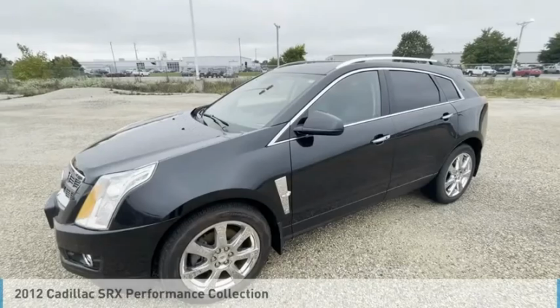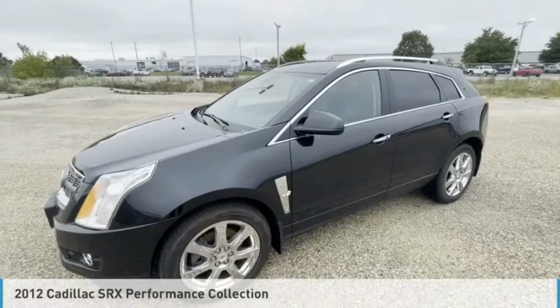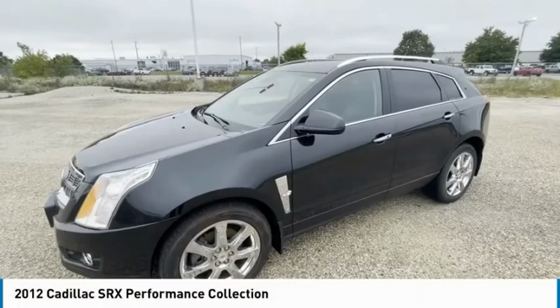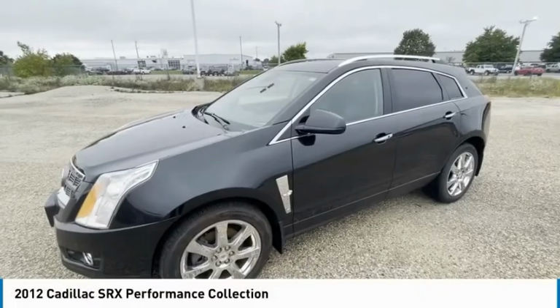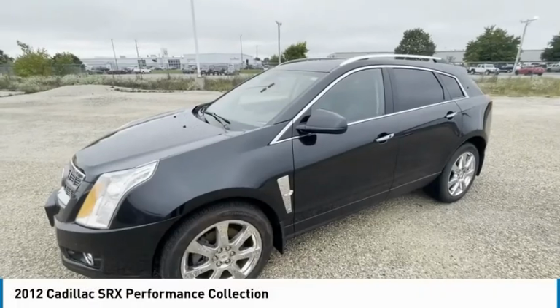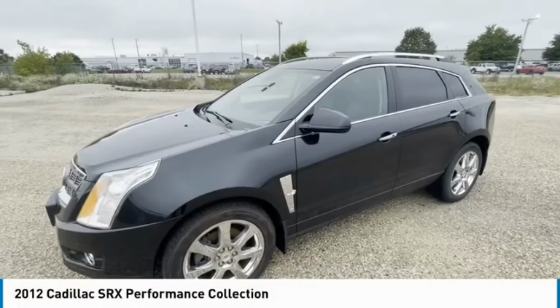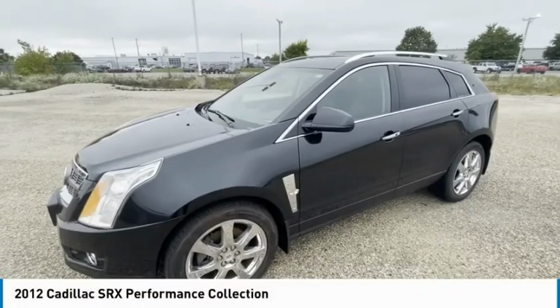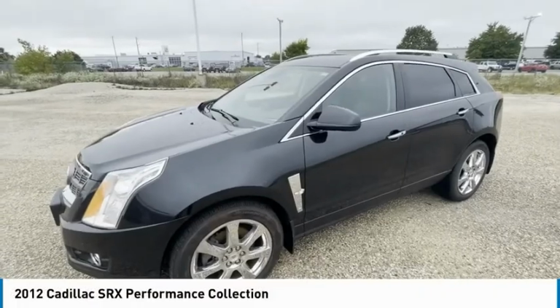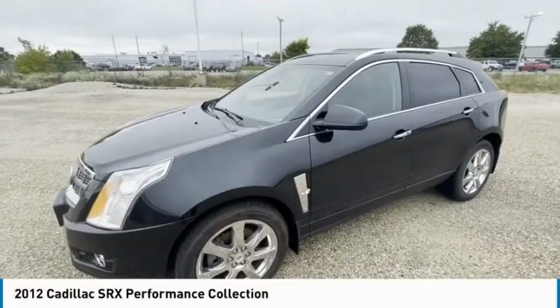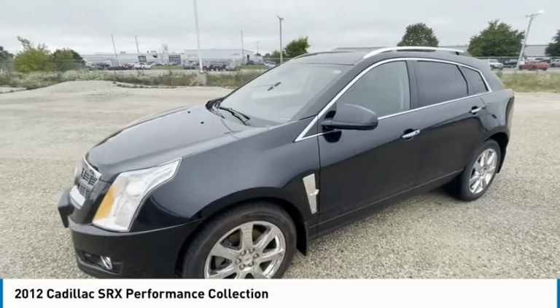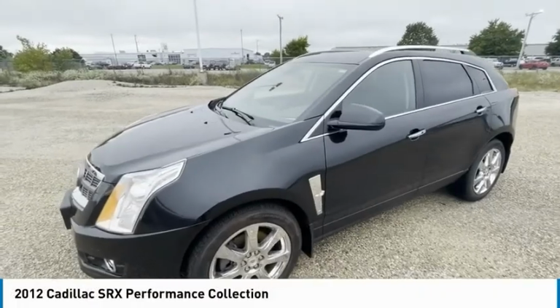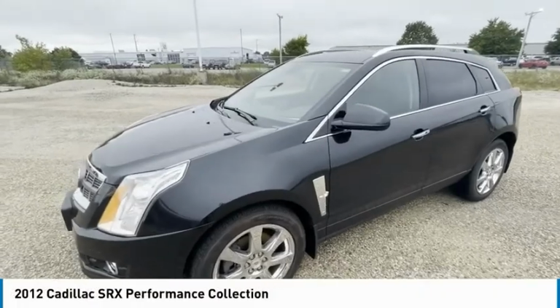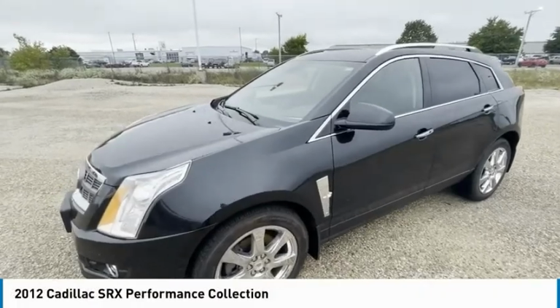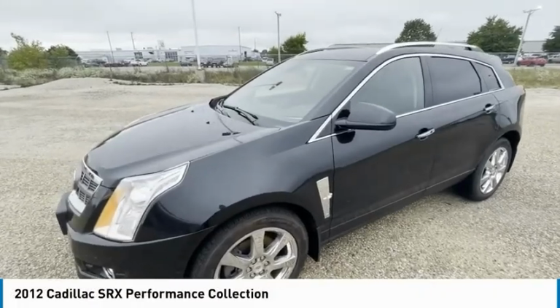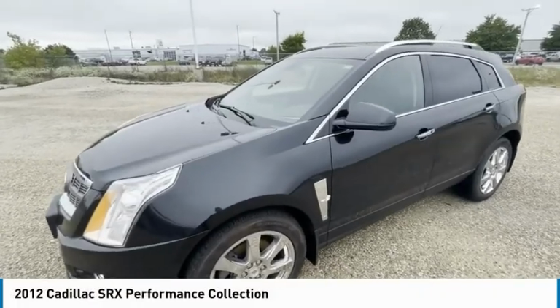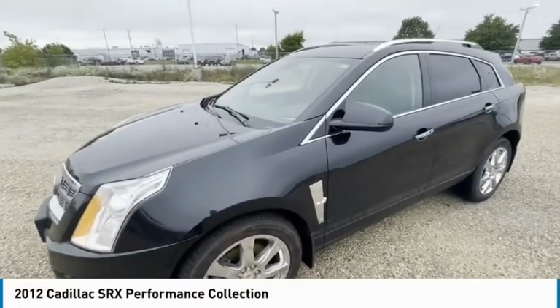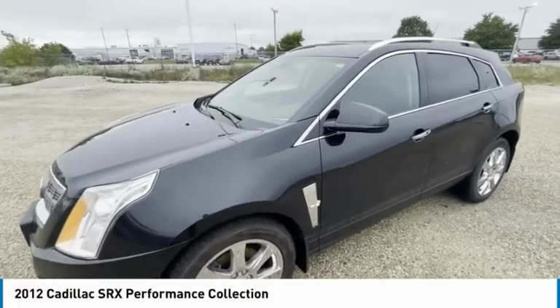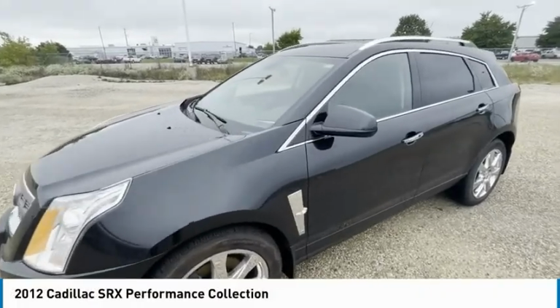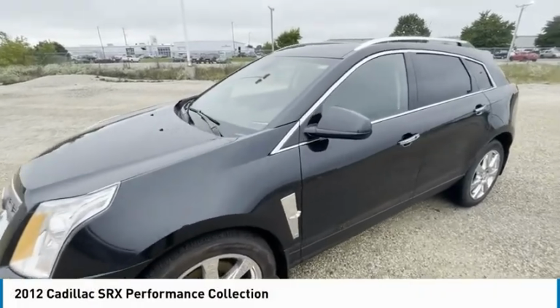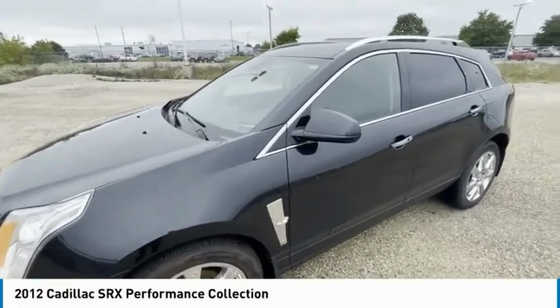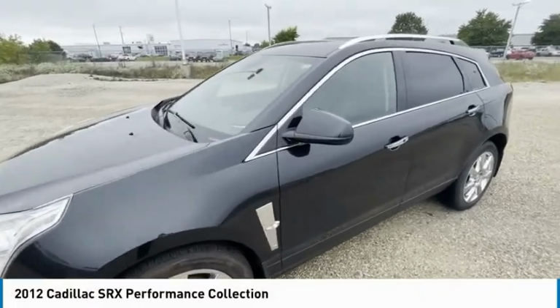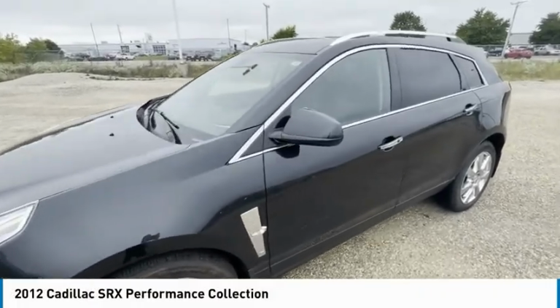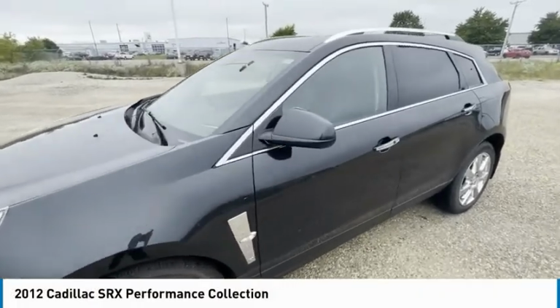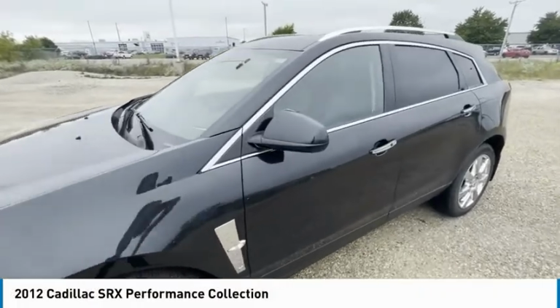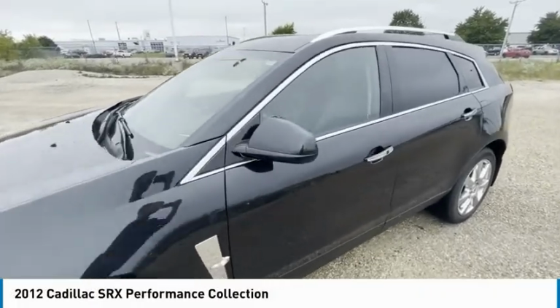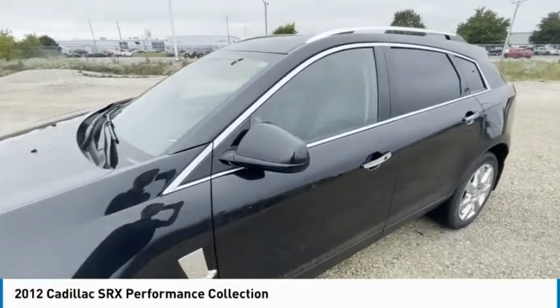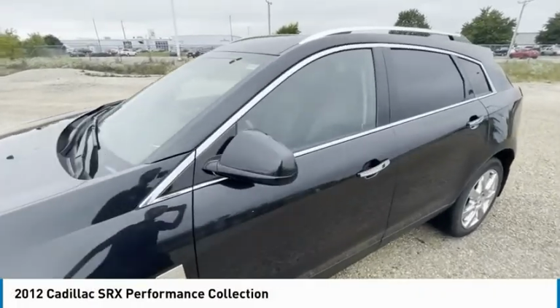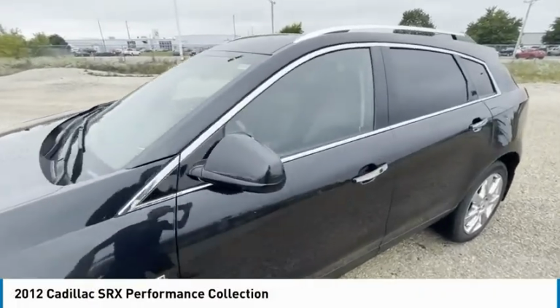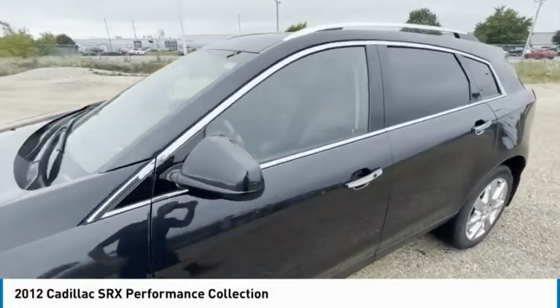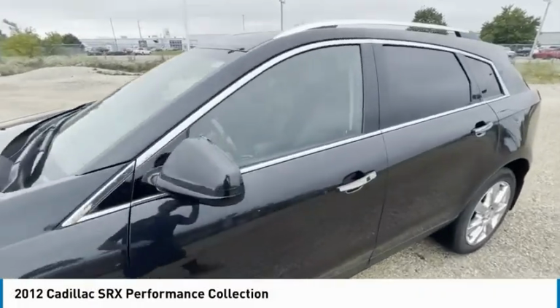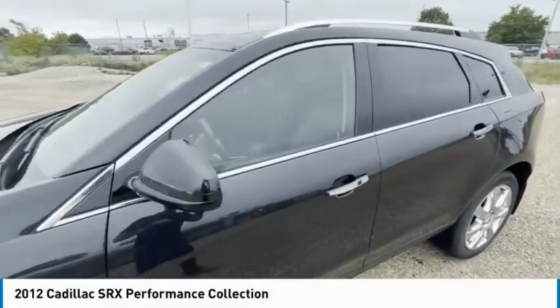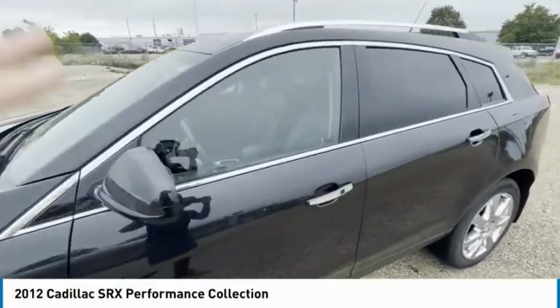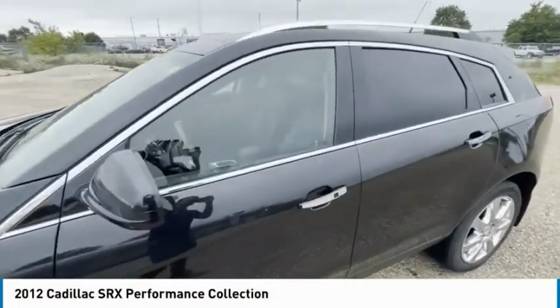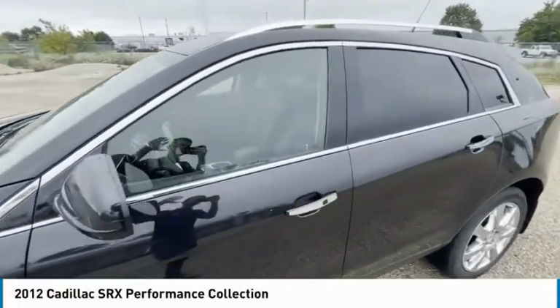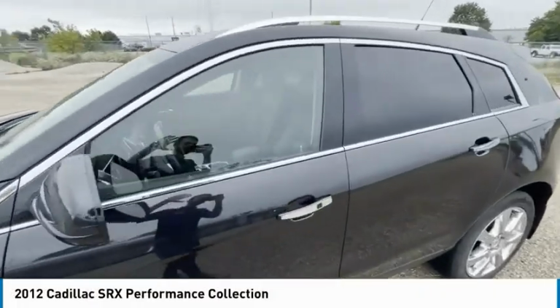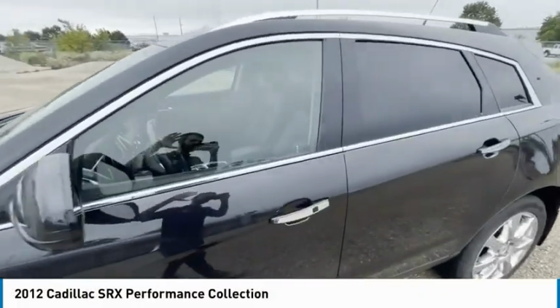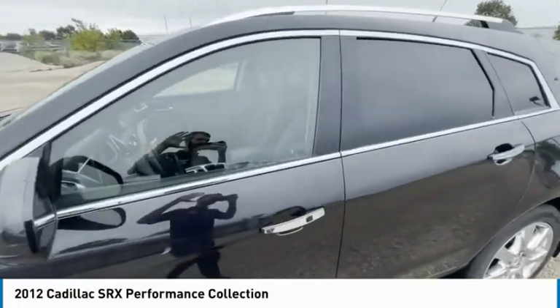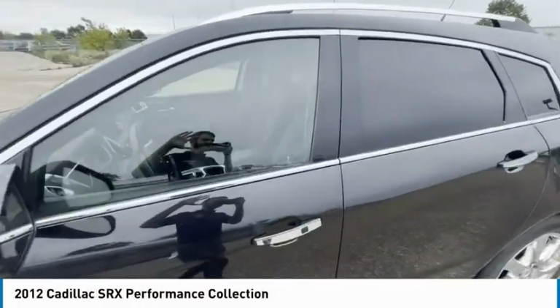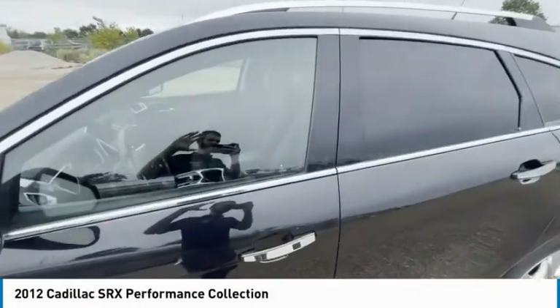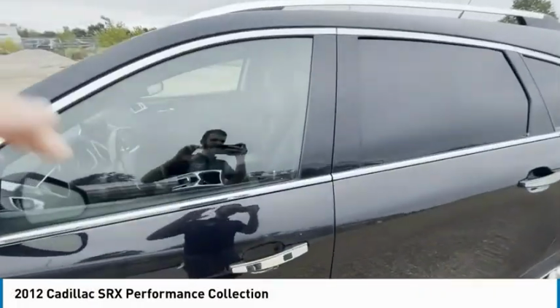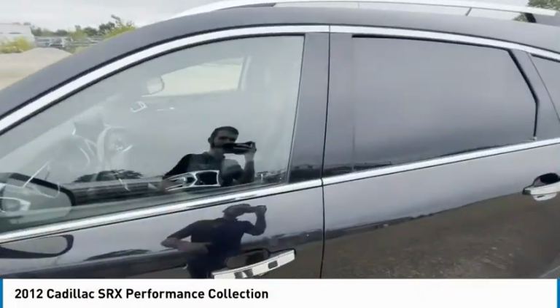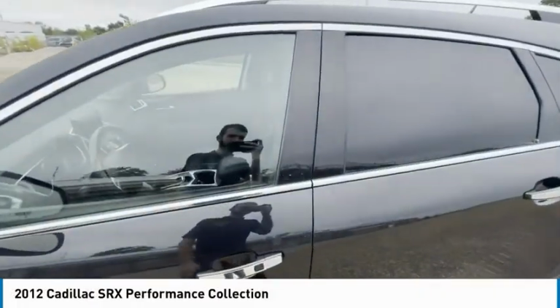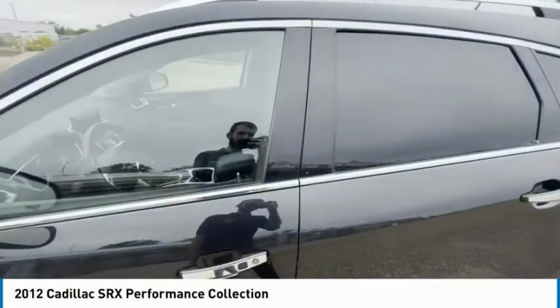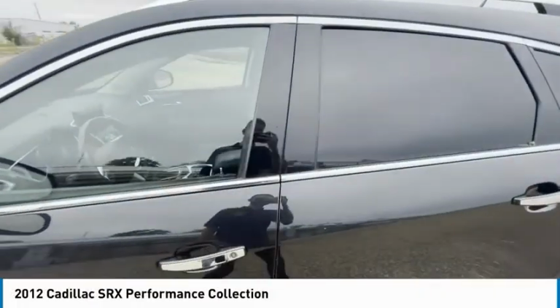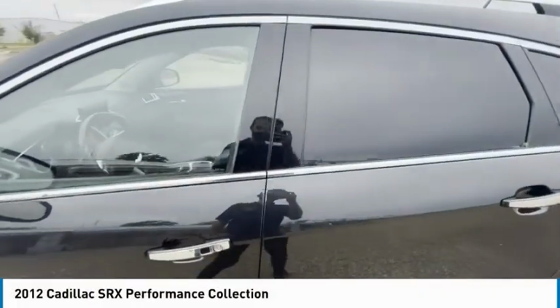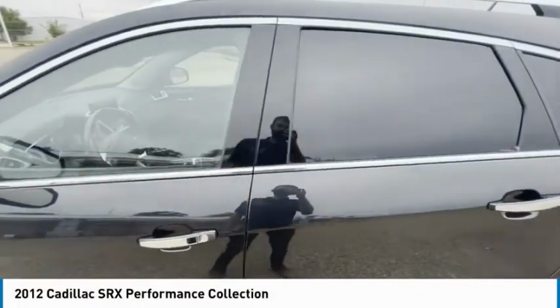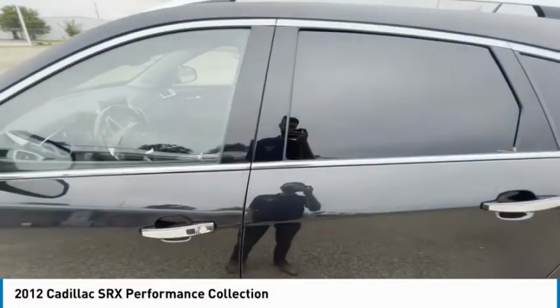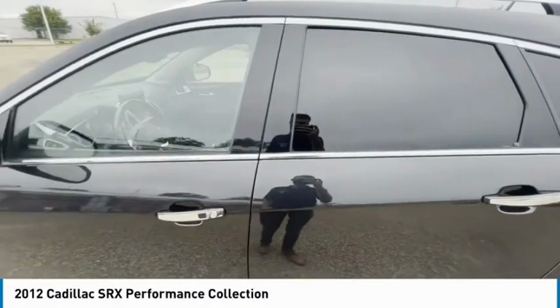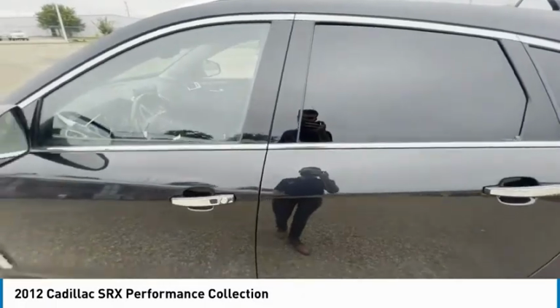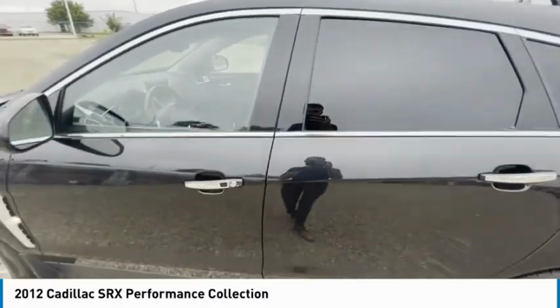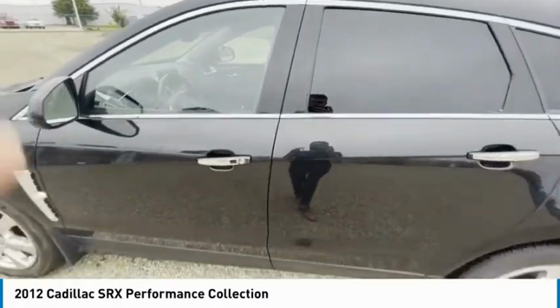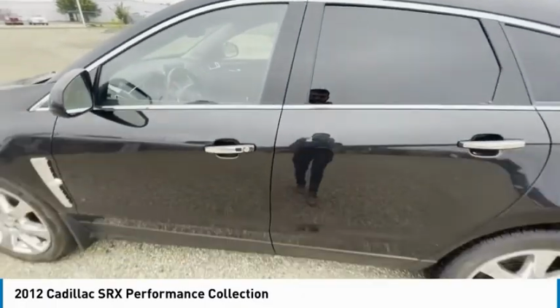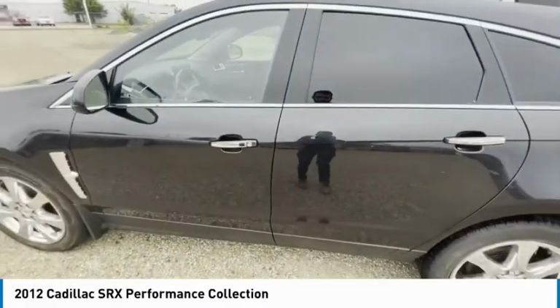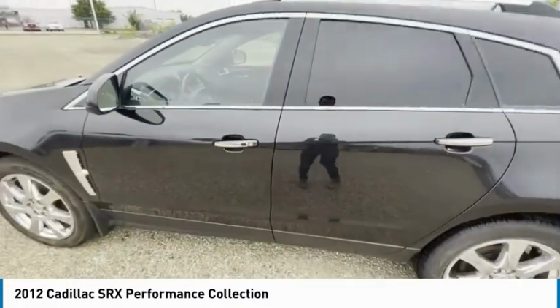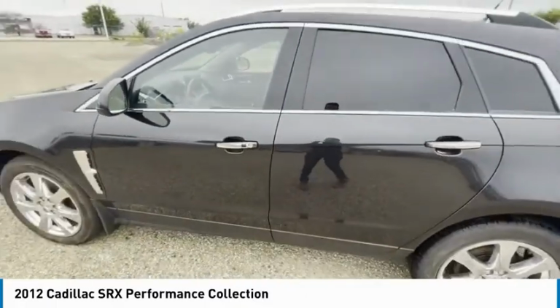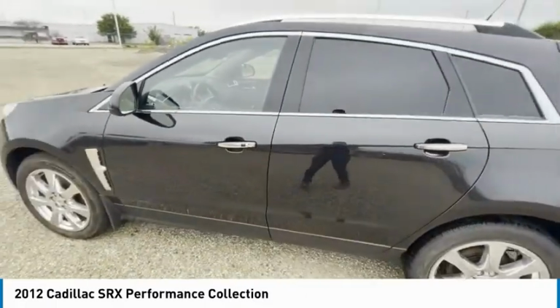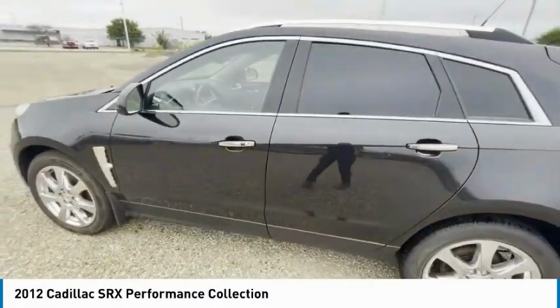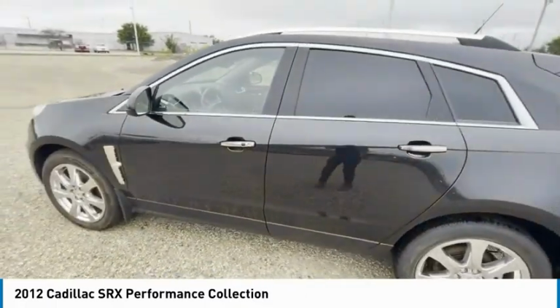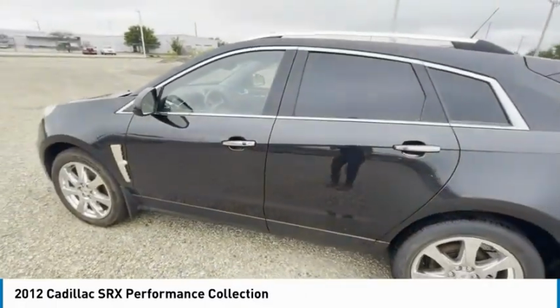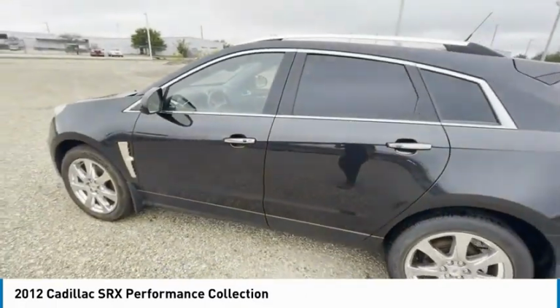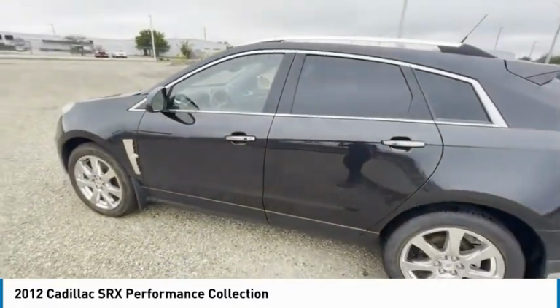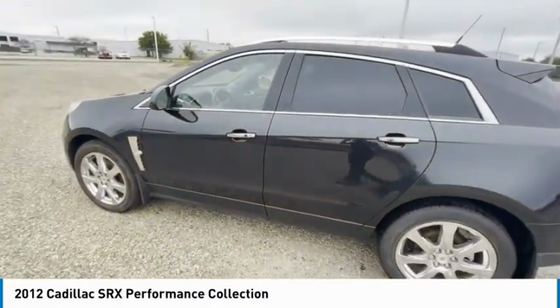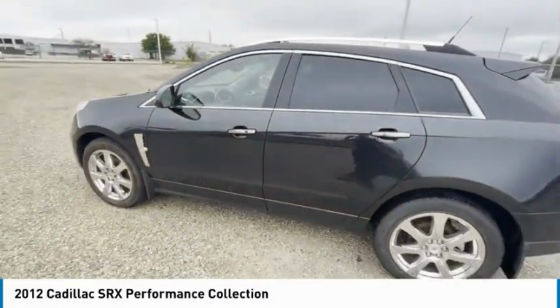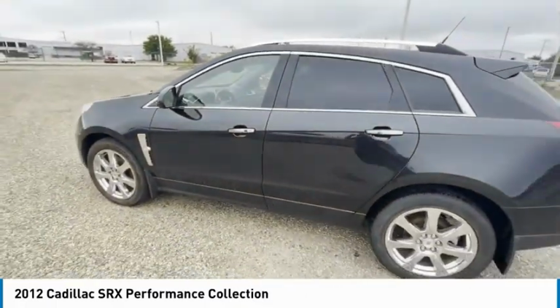Come test drive the 2012 SRX. The Cadillac SRX is beautiful from every angle.